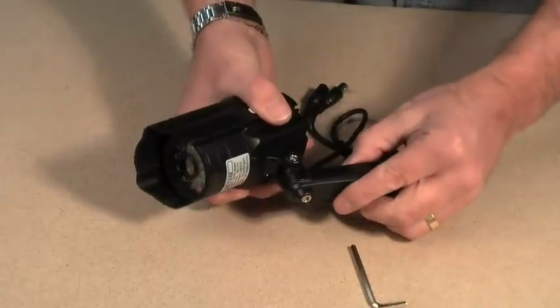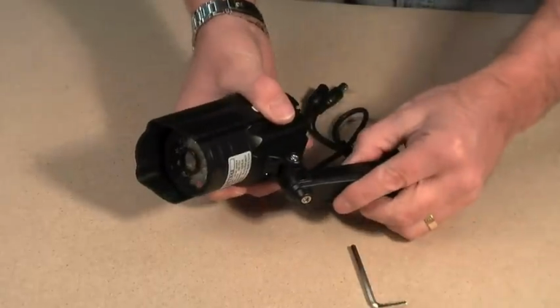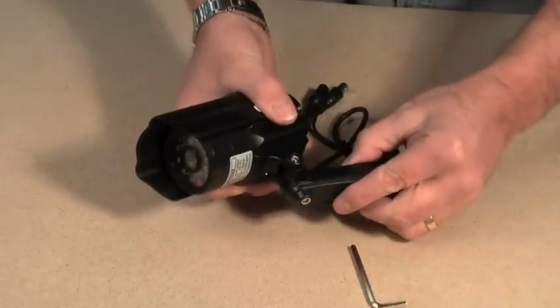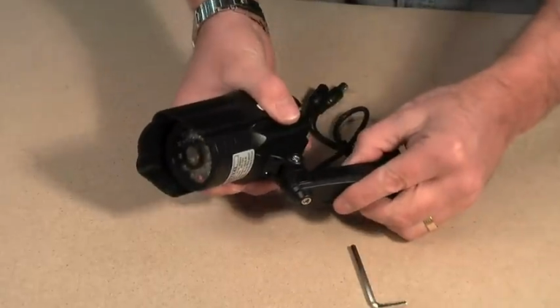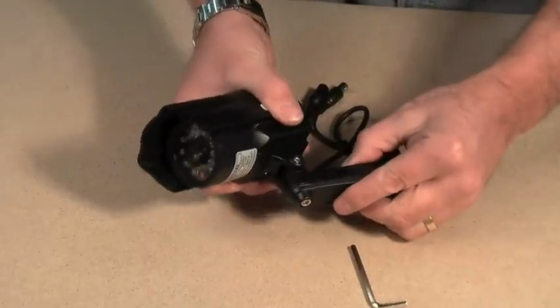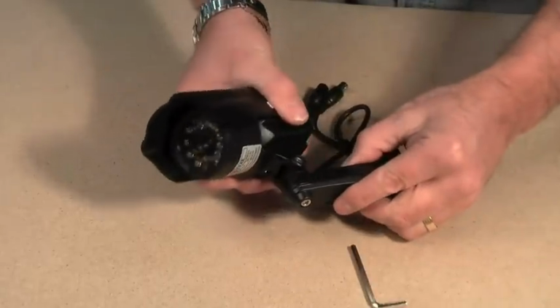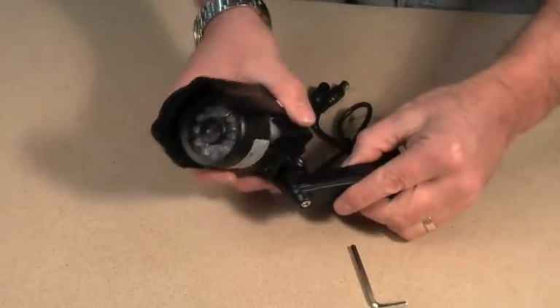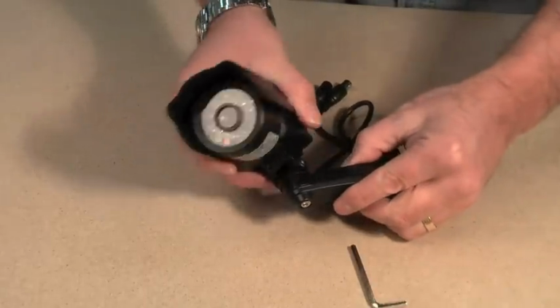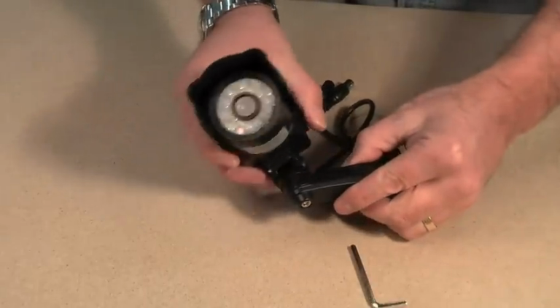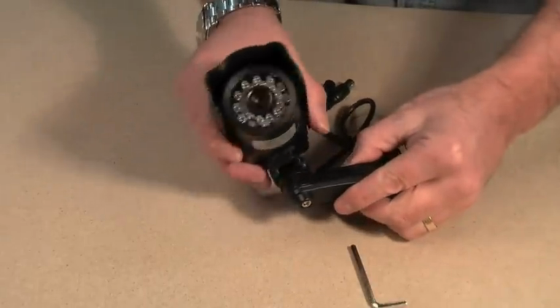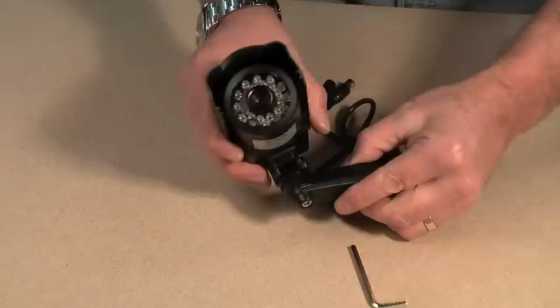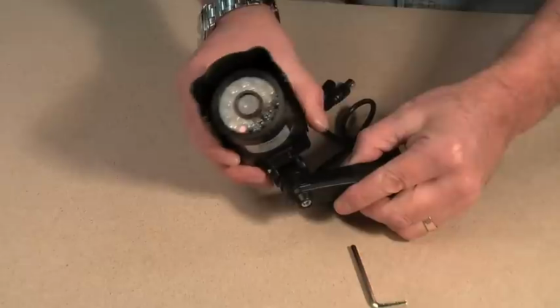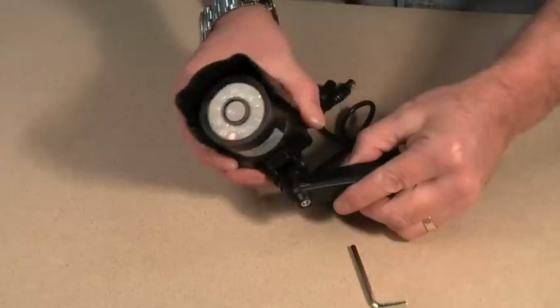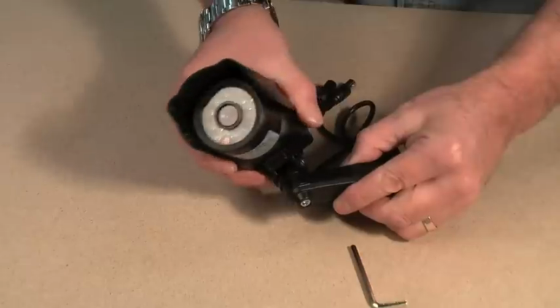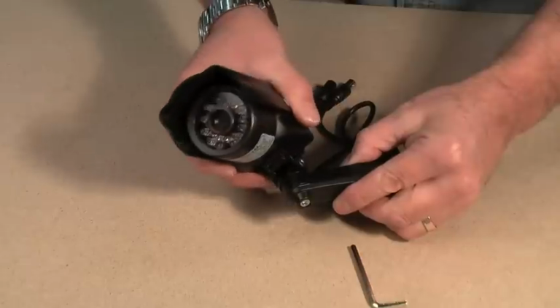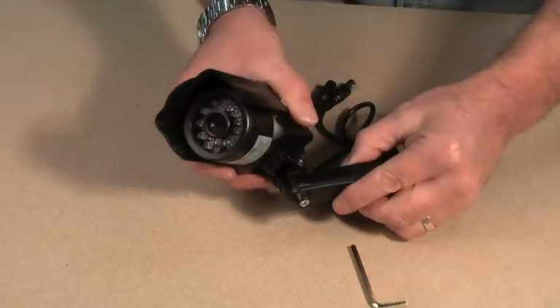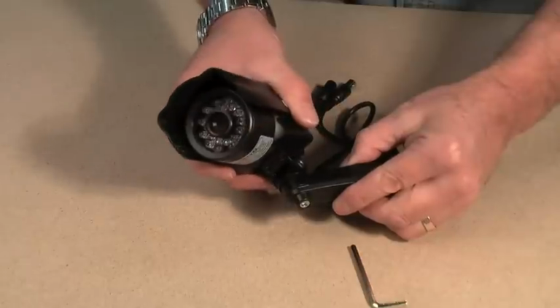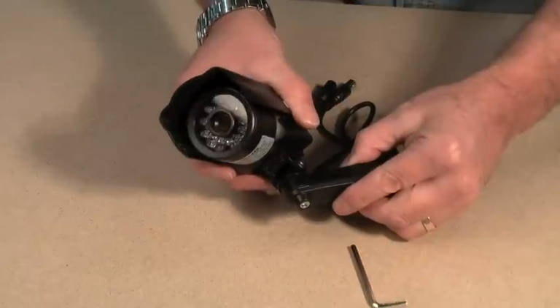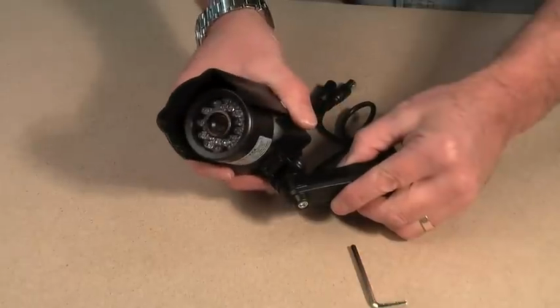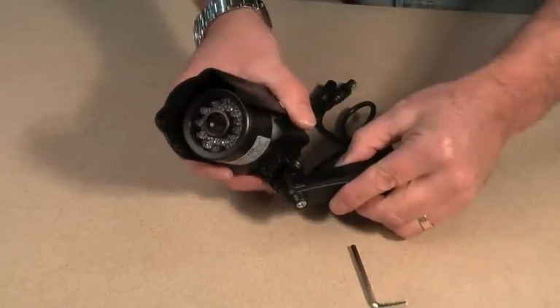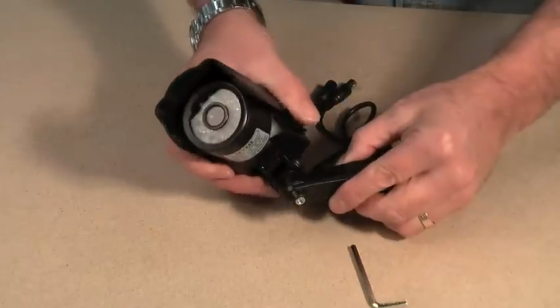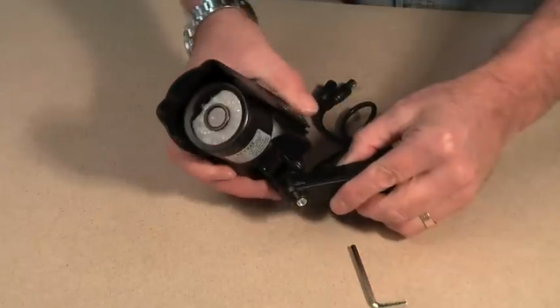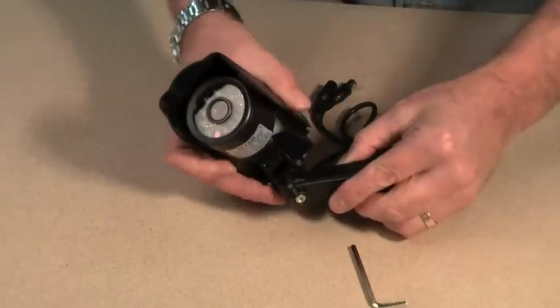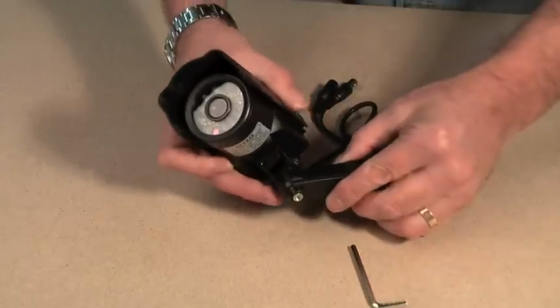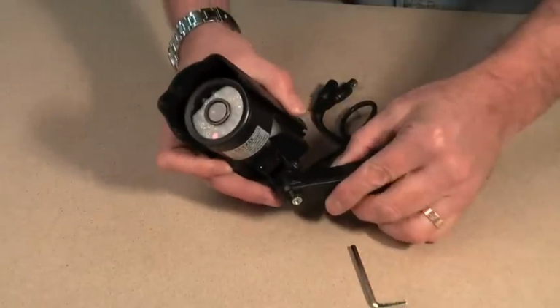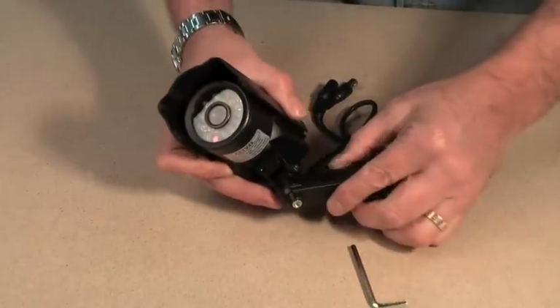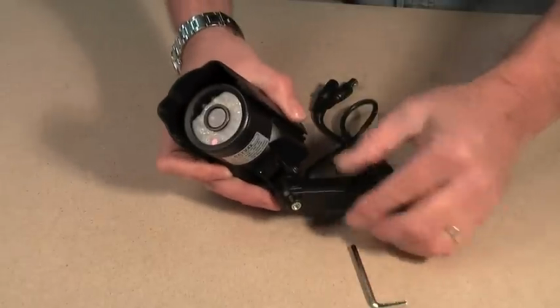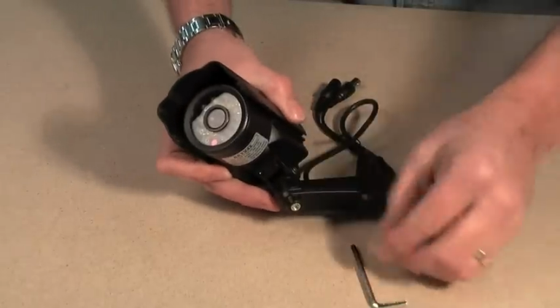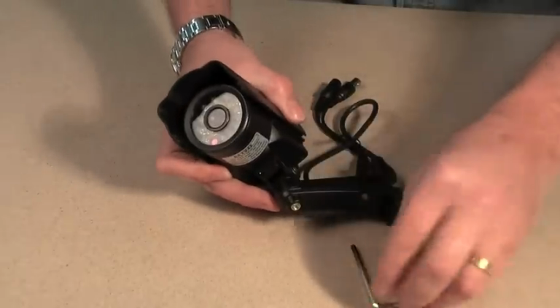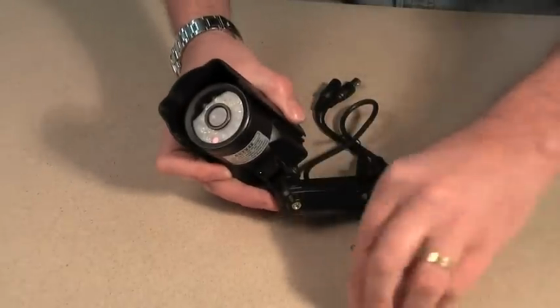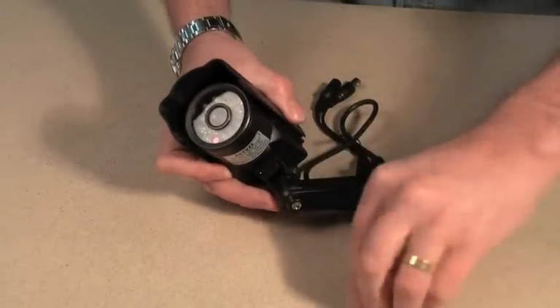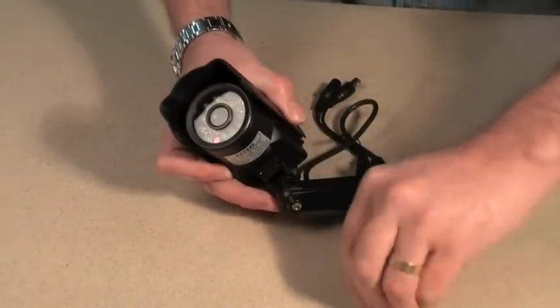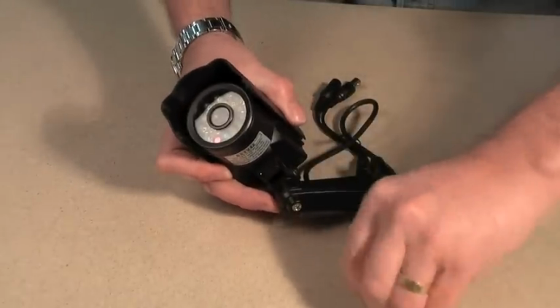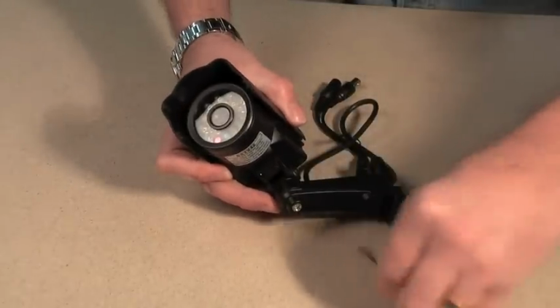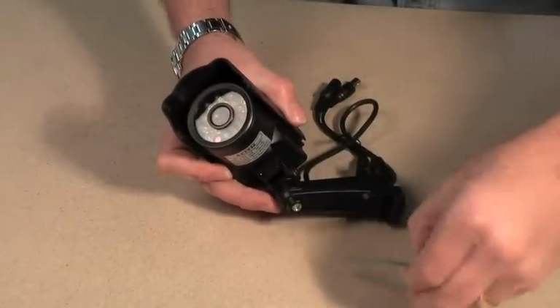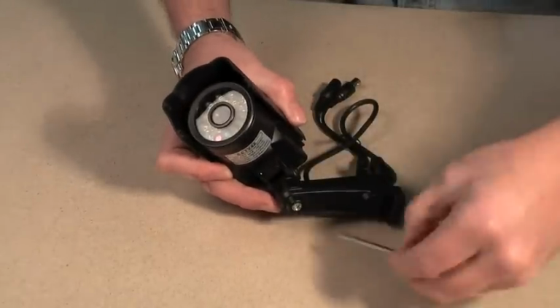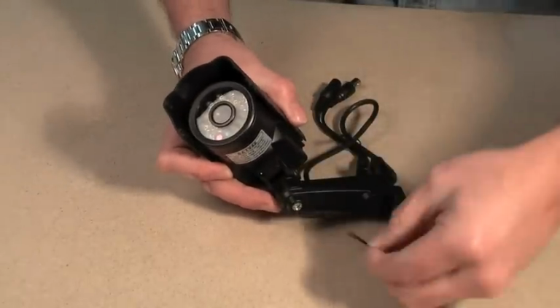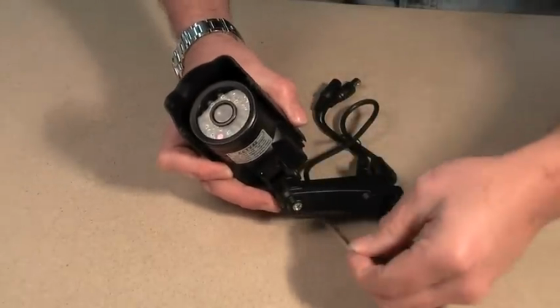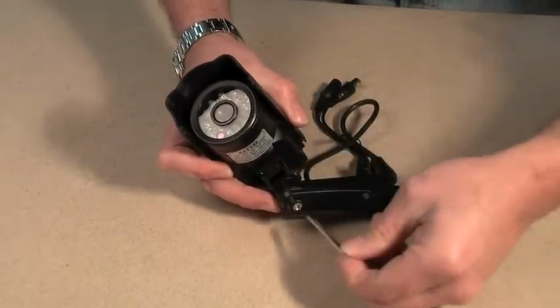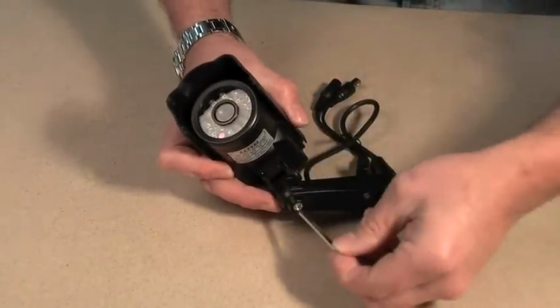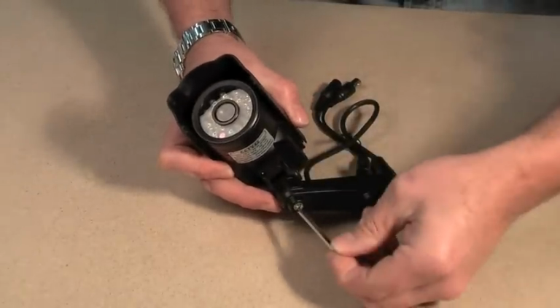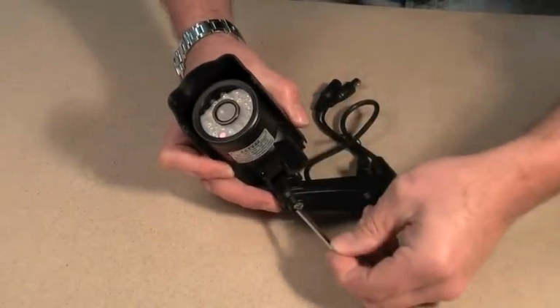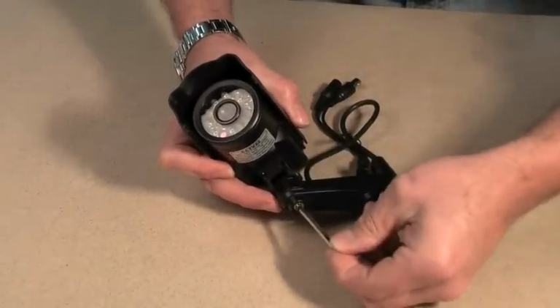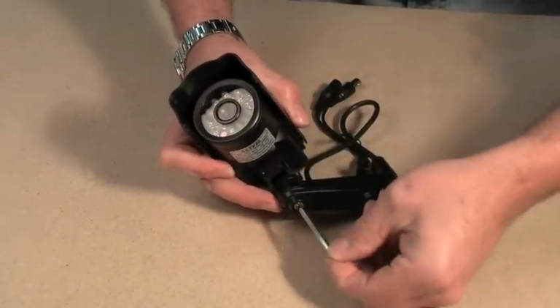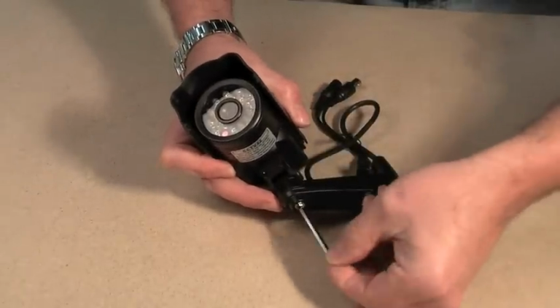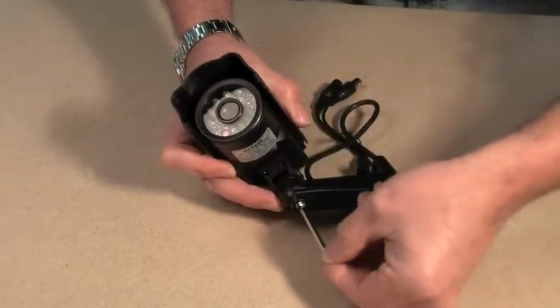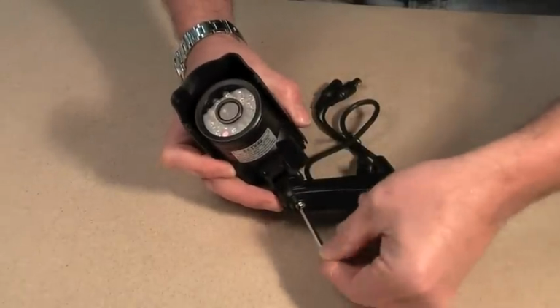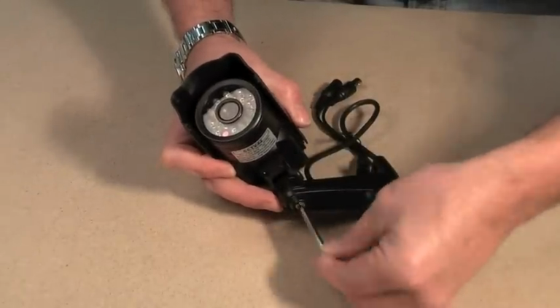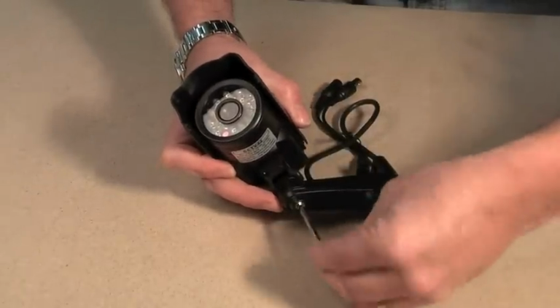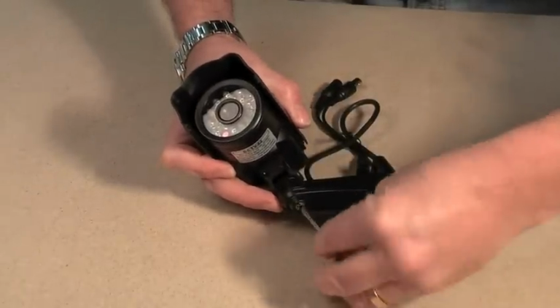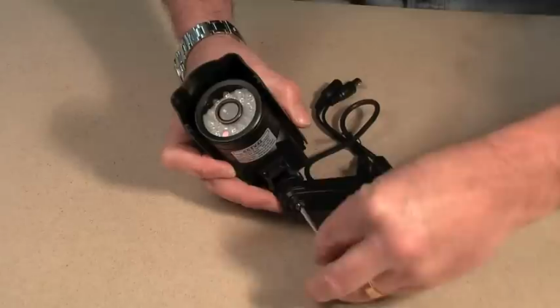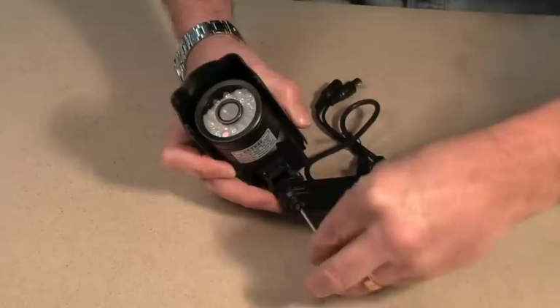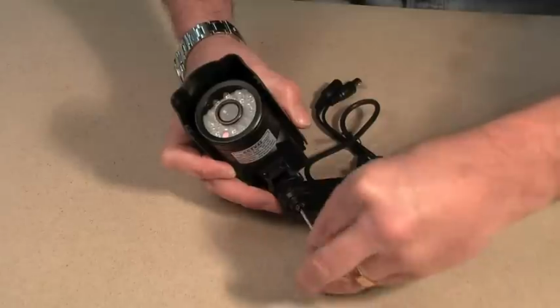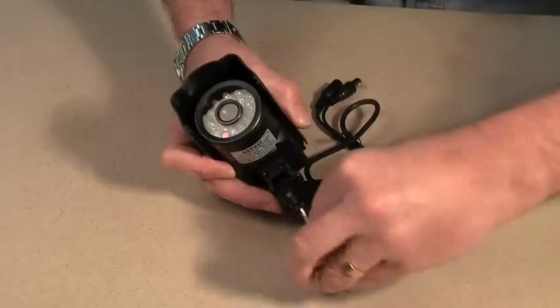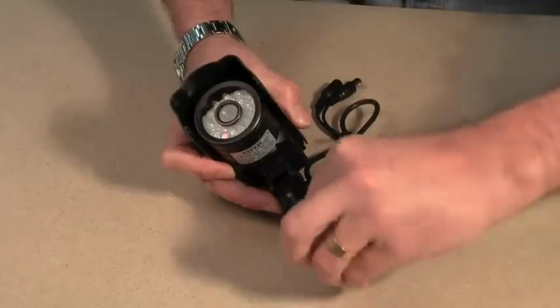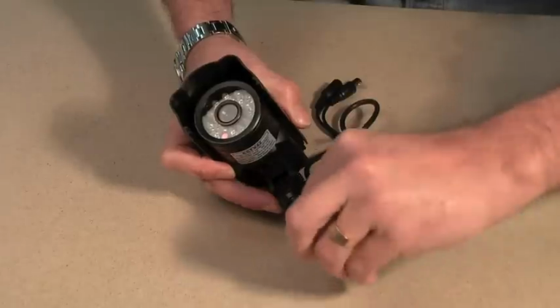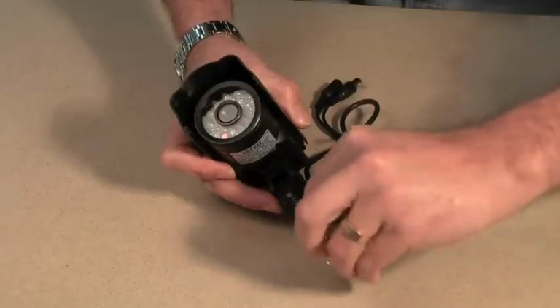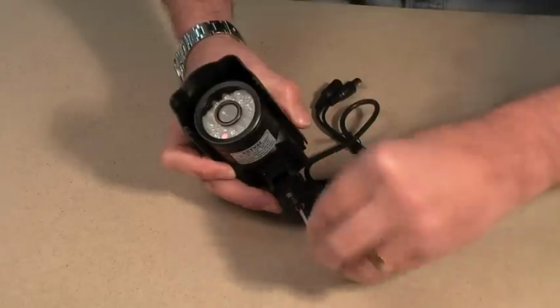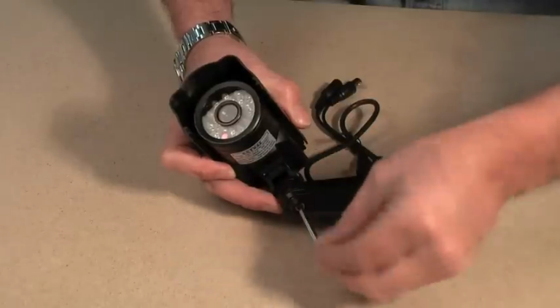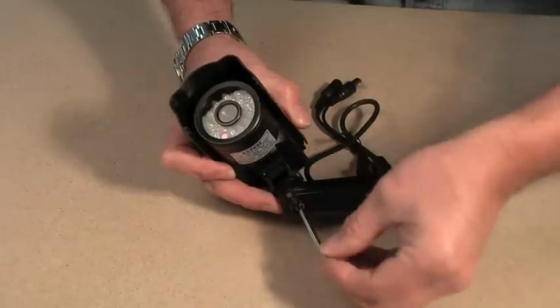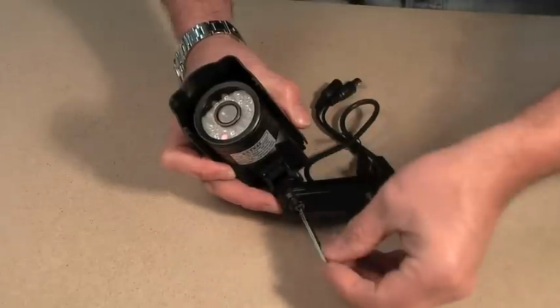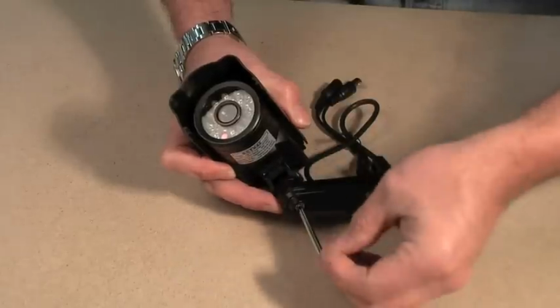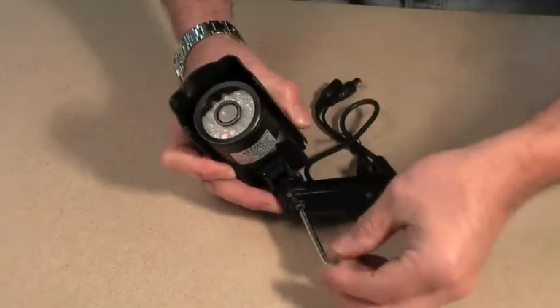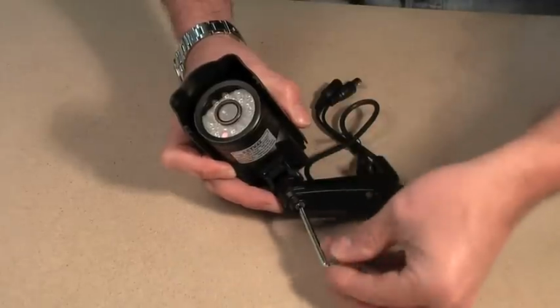To angle the camera round, loosen off the grub screw on the bottom of the mount, put the camera in position and tighten up.